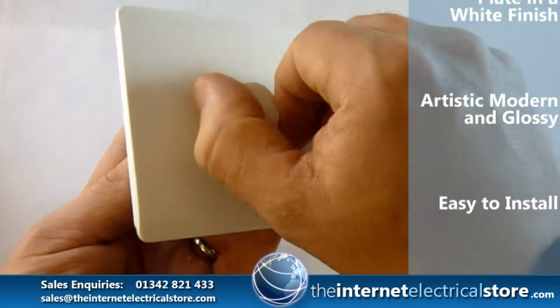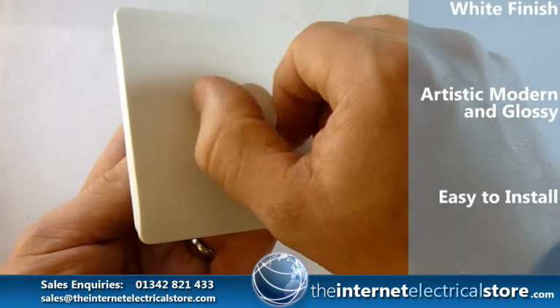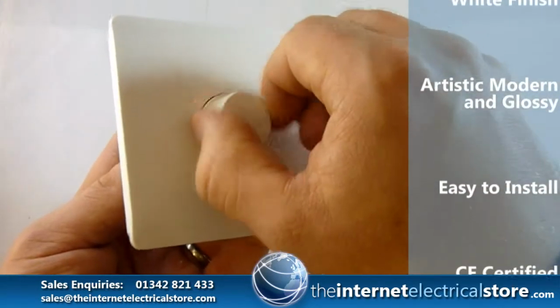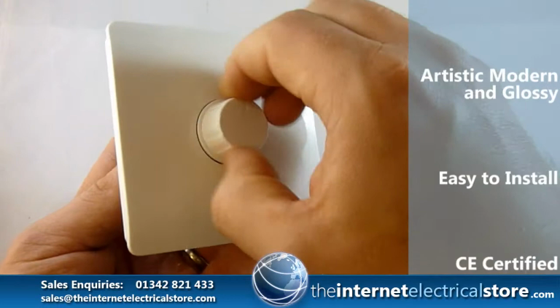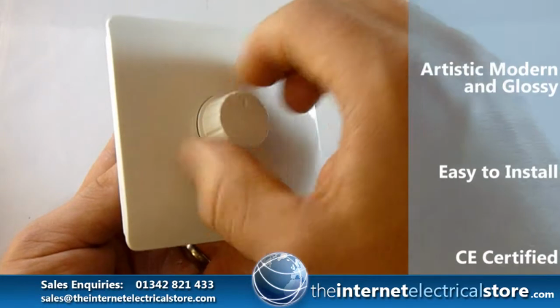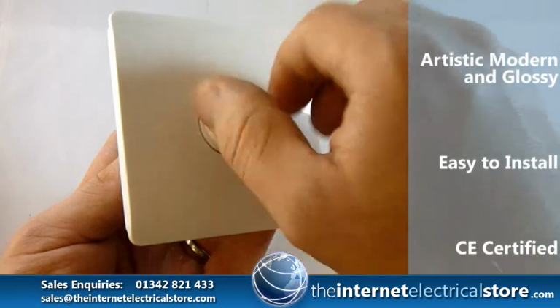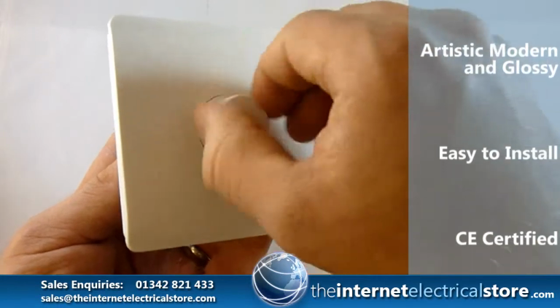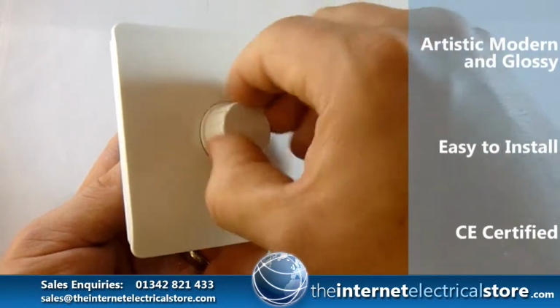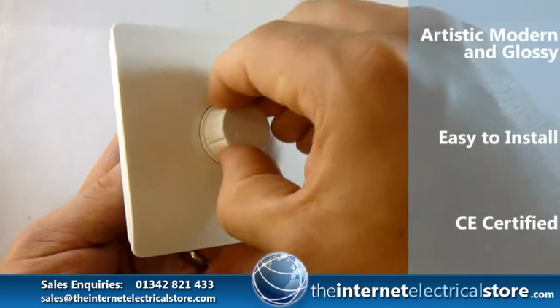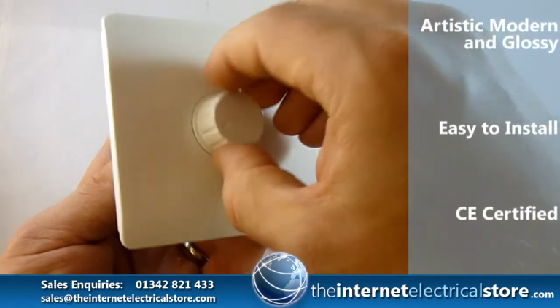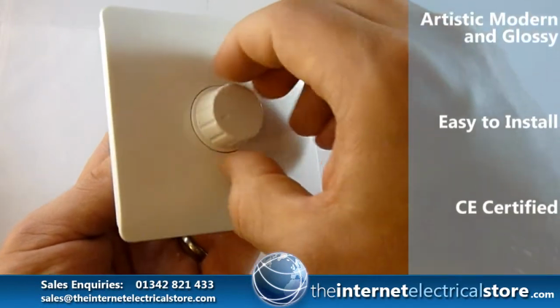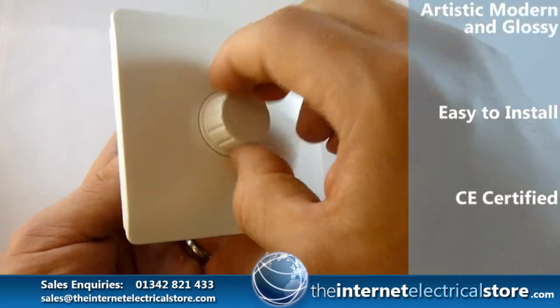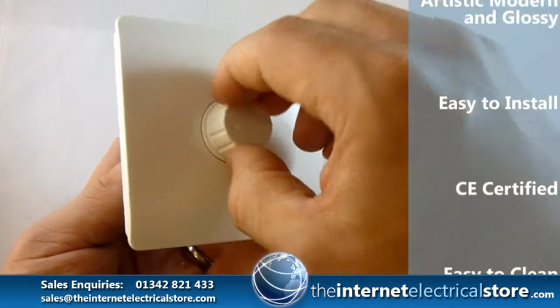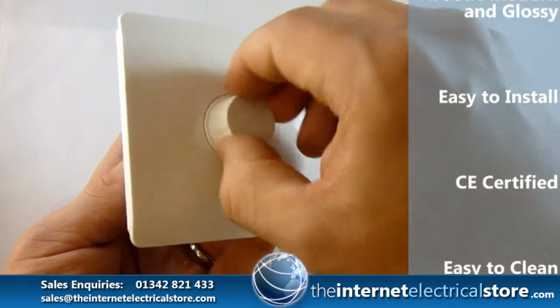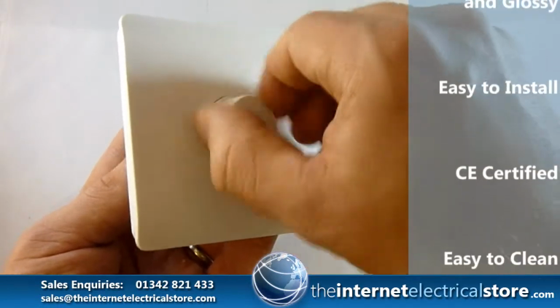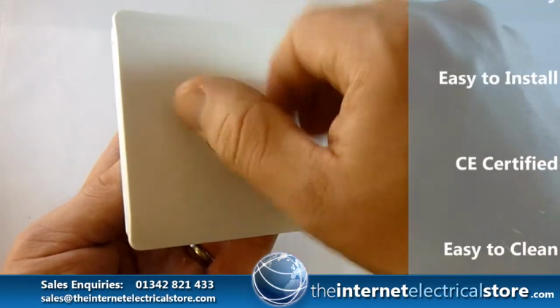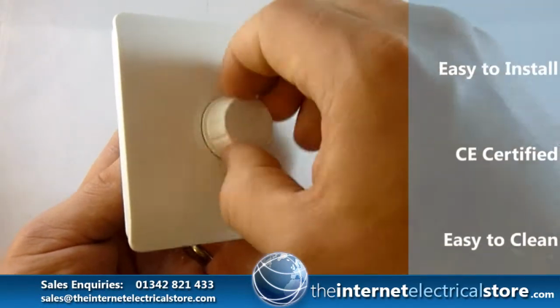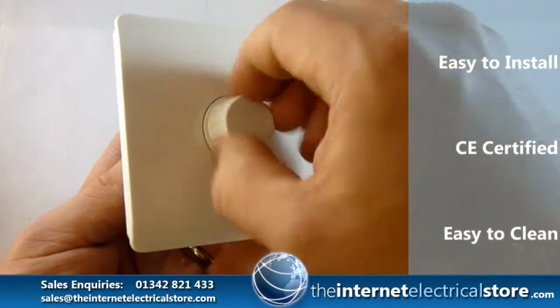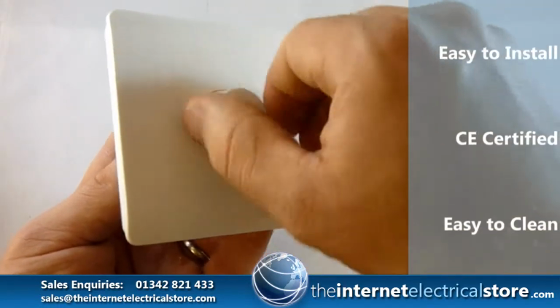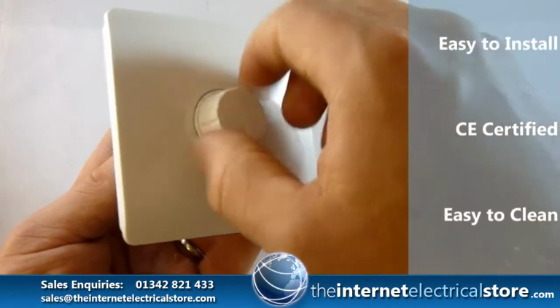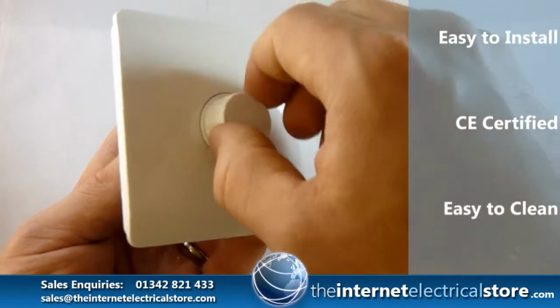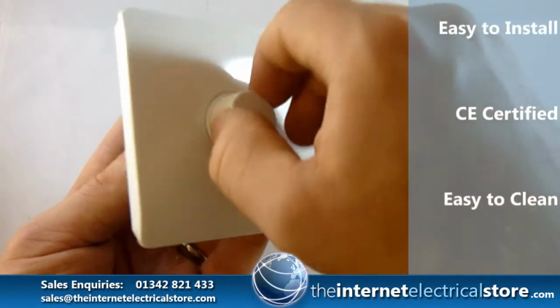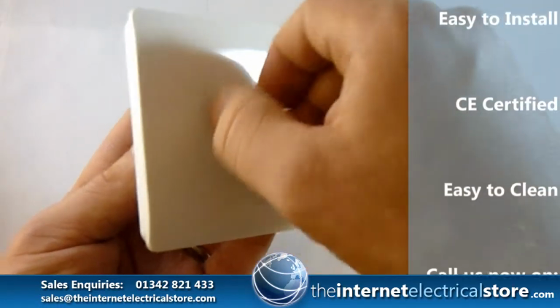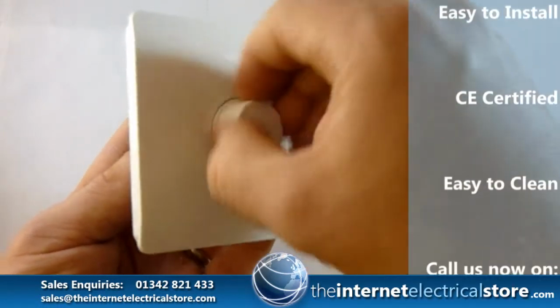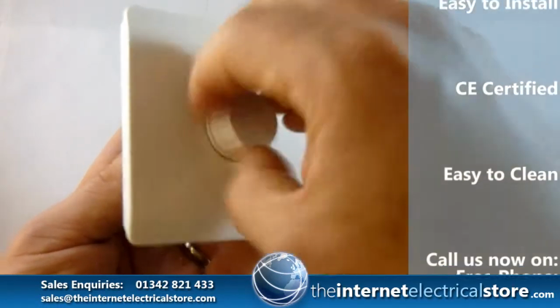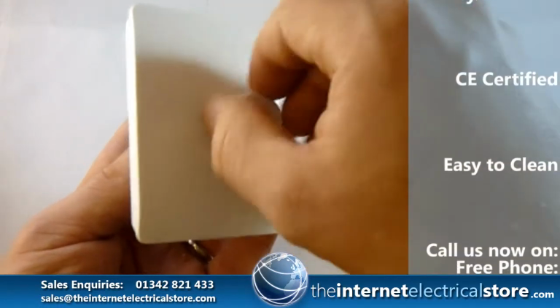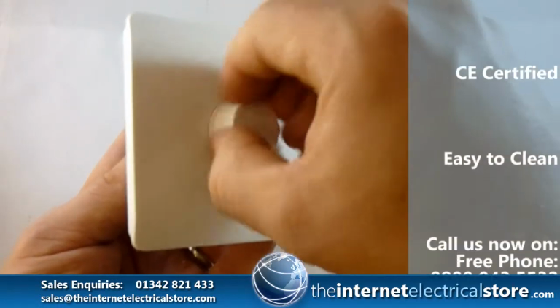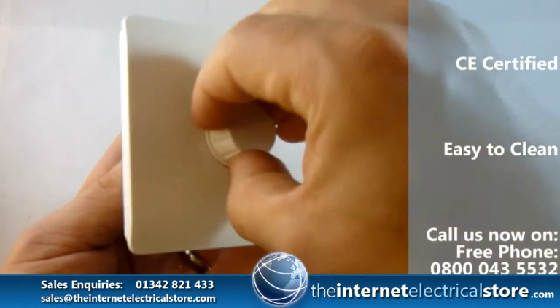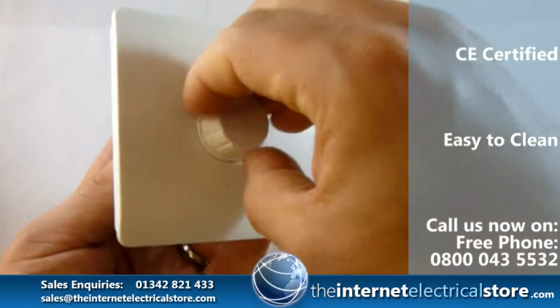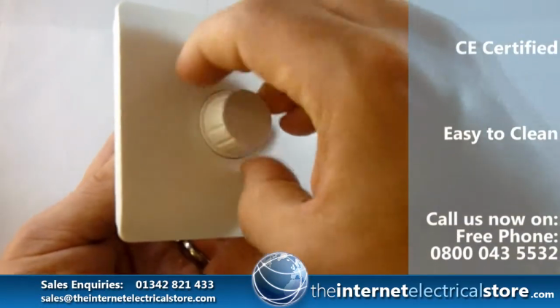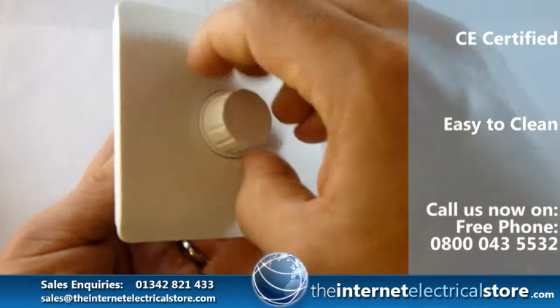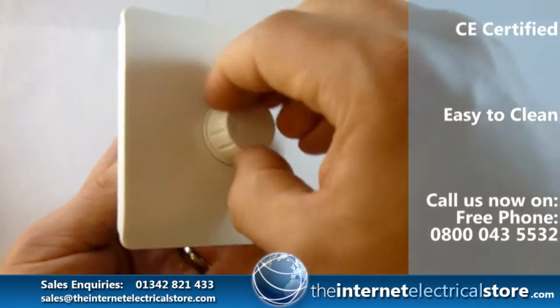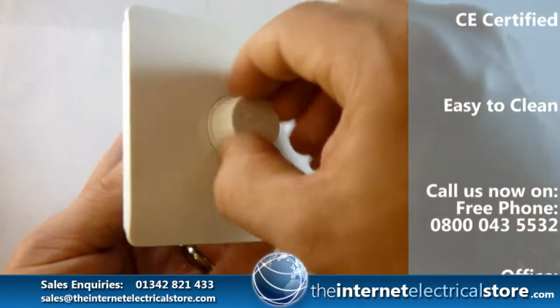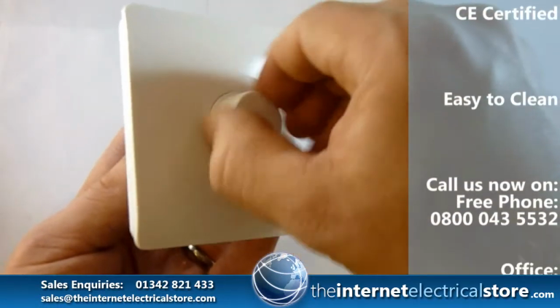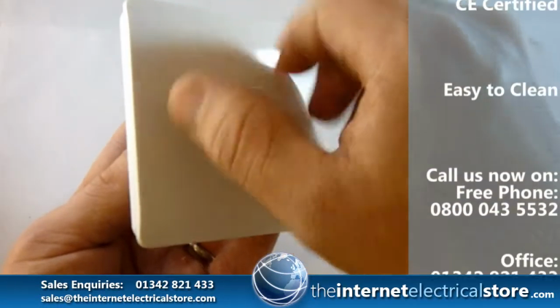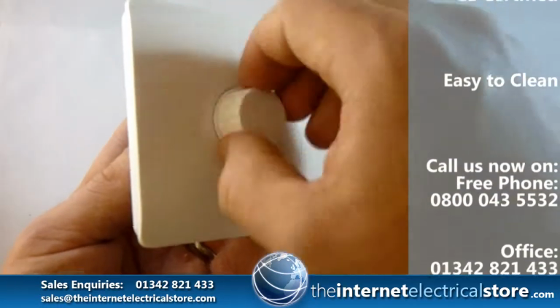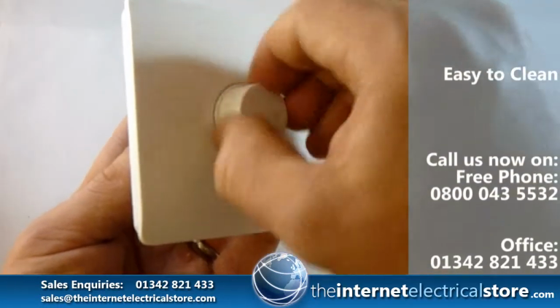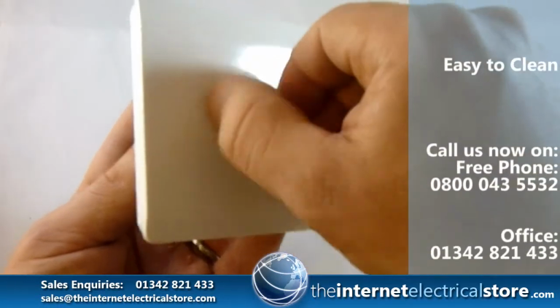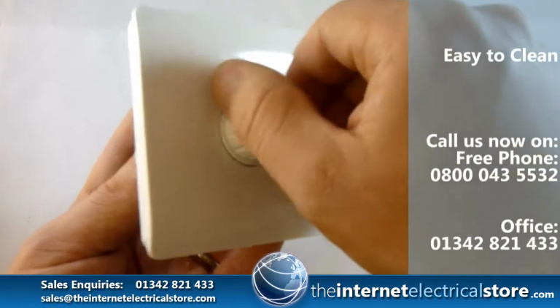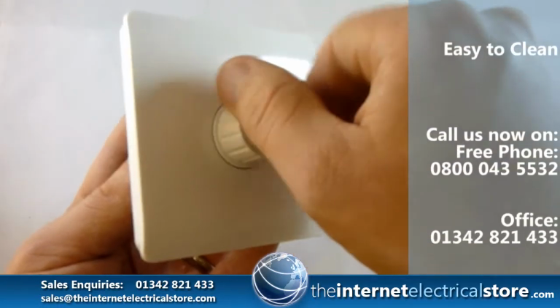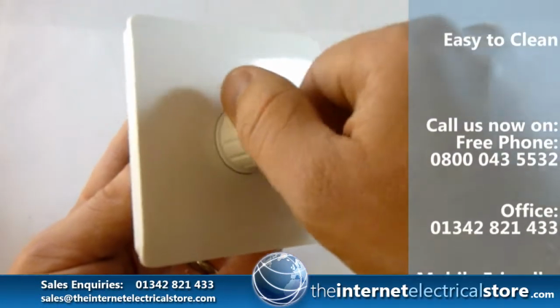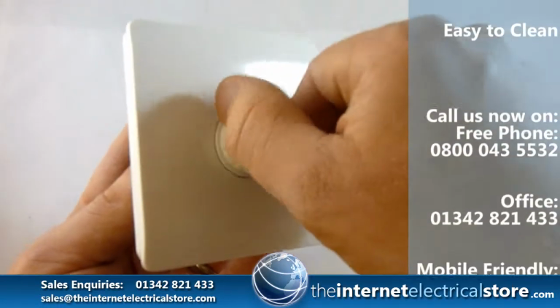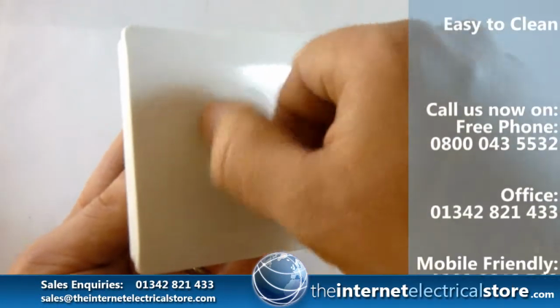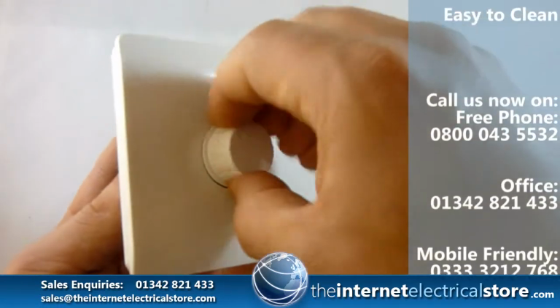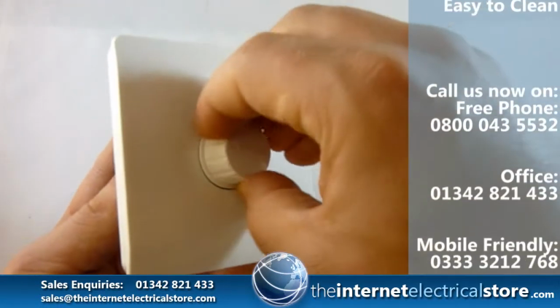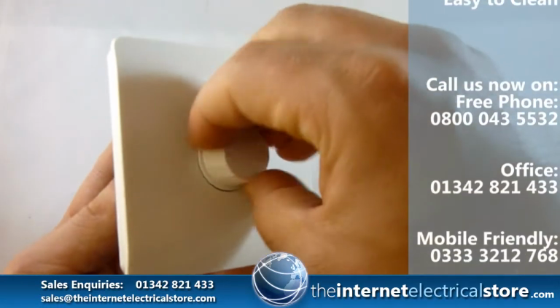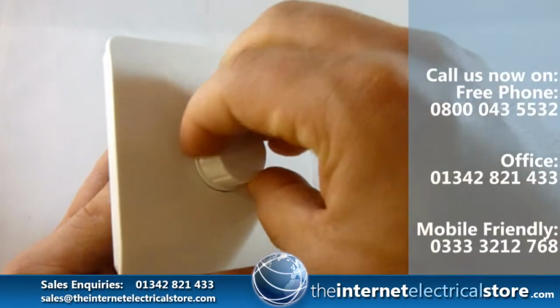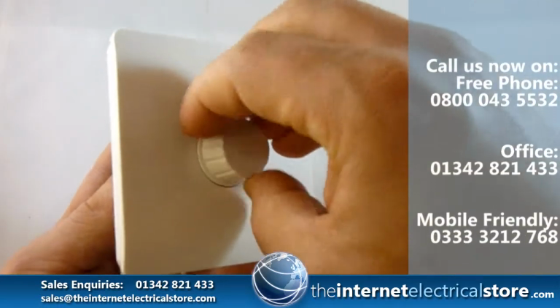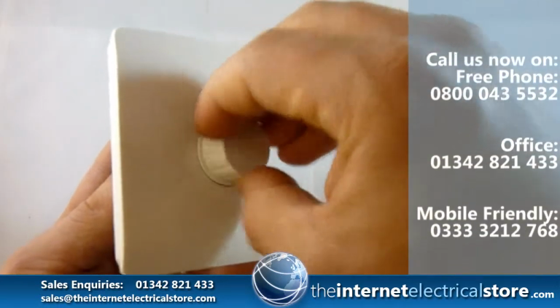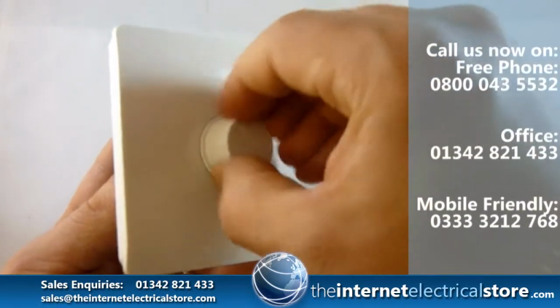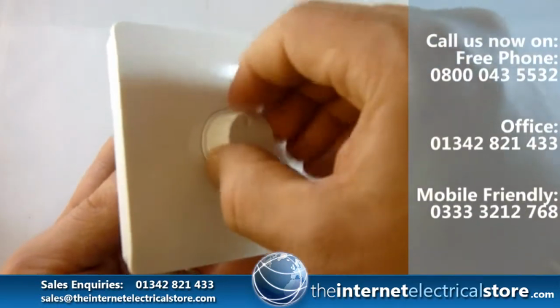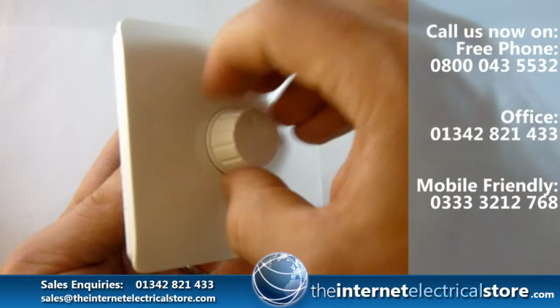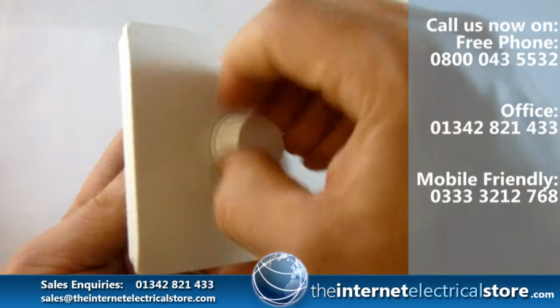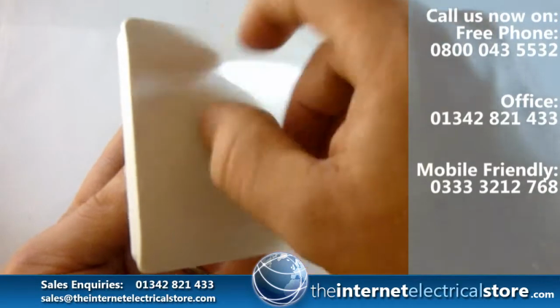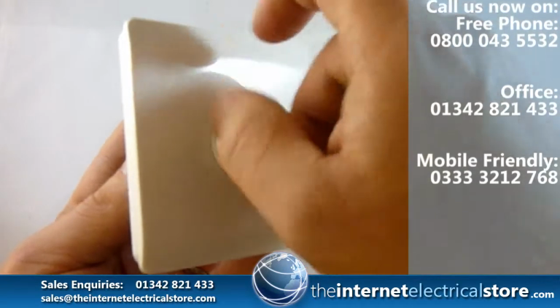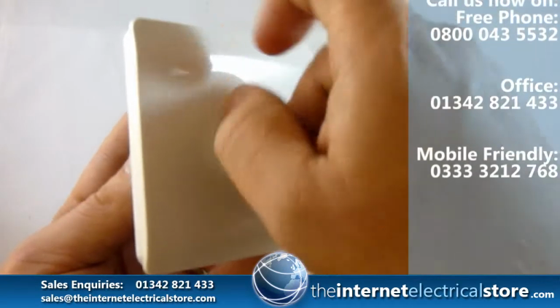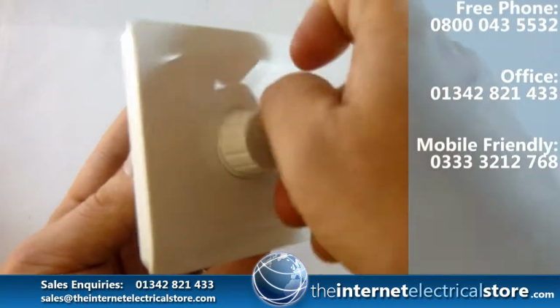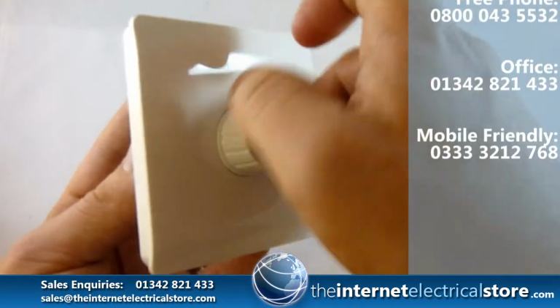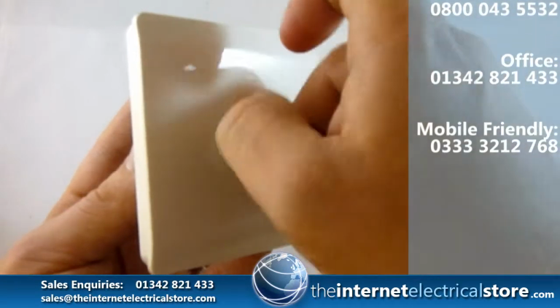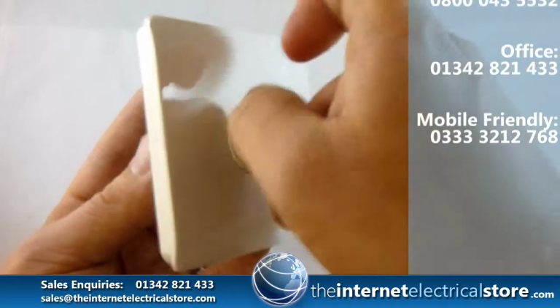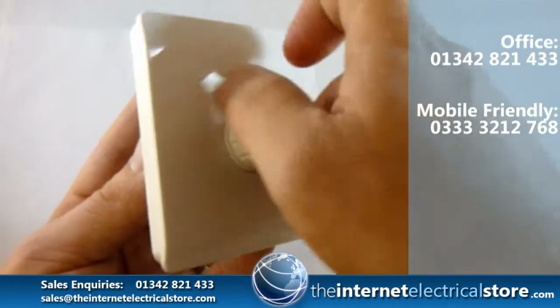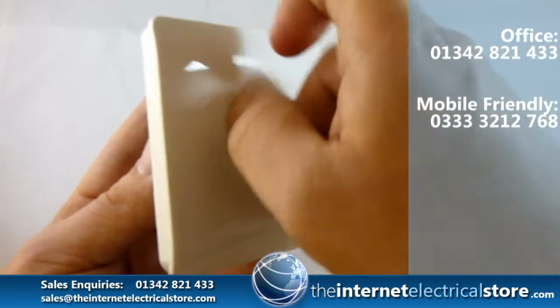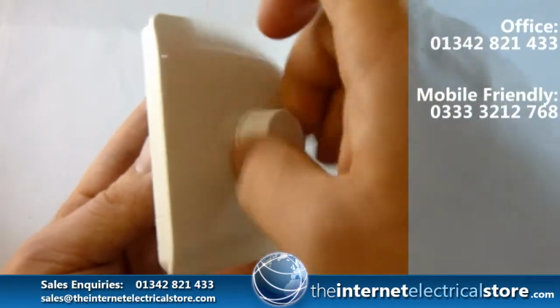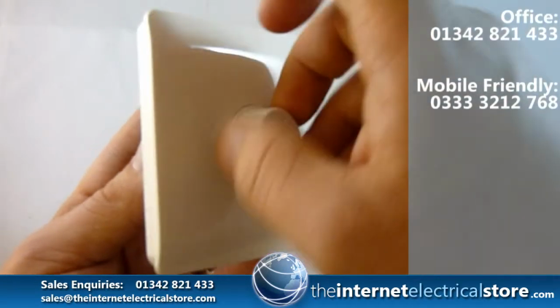Dimming is by twisting the centre piece like this. You can hear the clicking motion to signify if it's on or off.